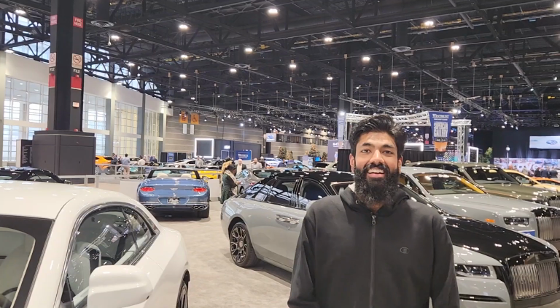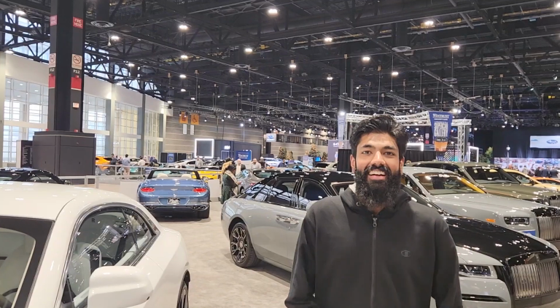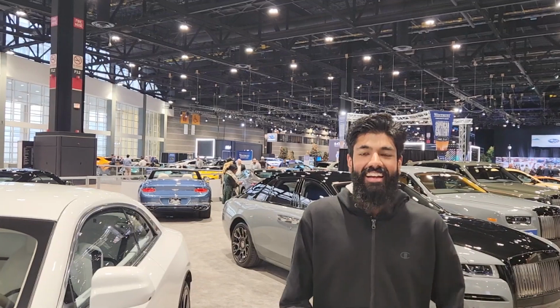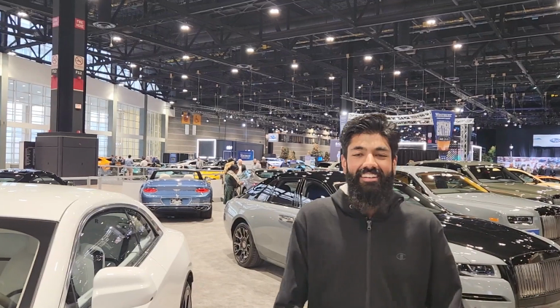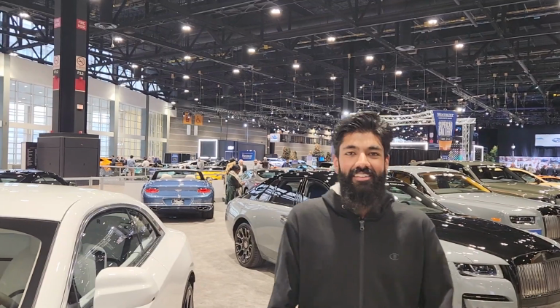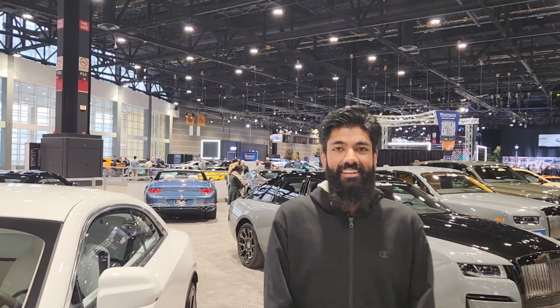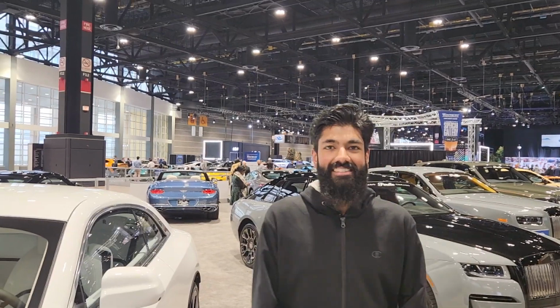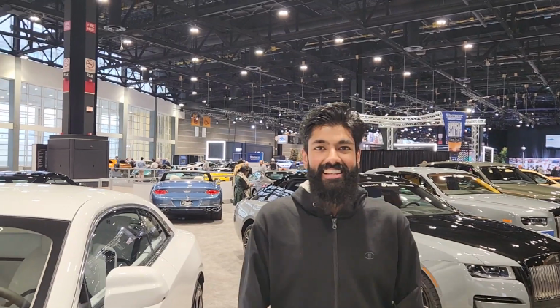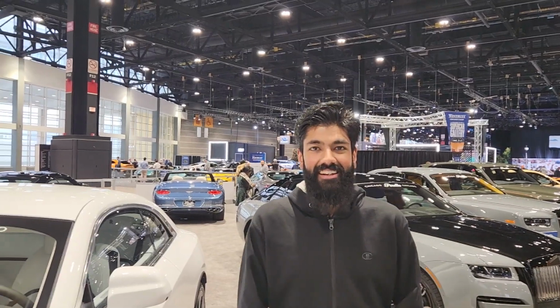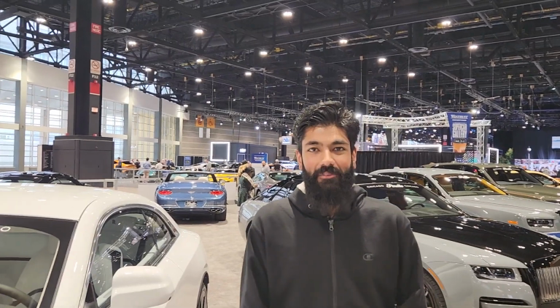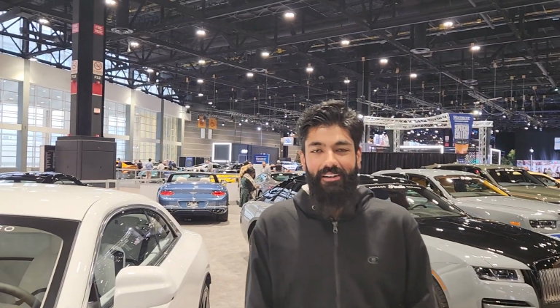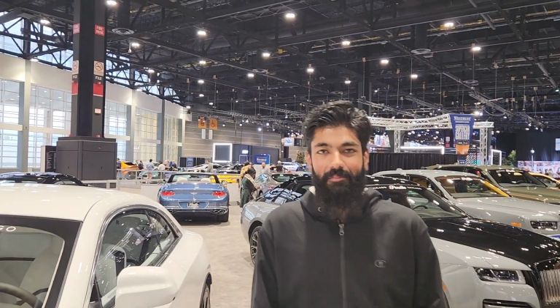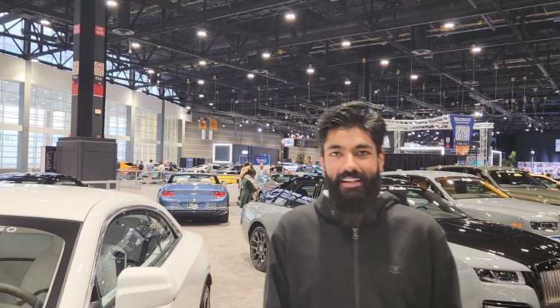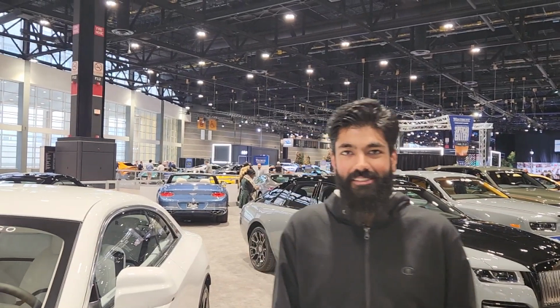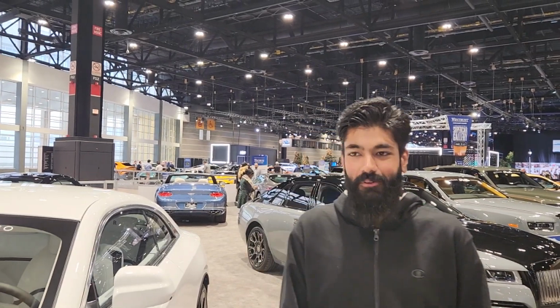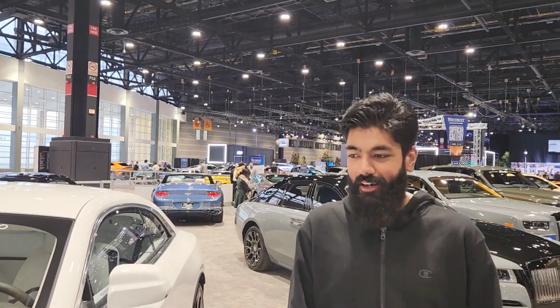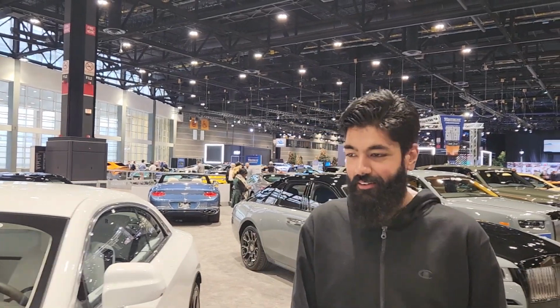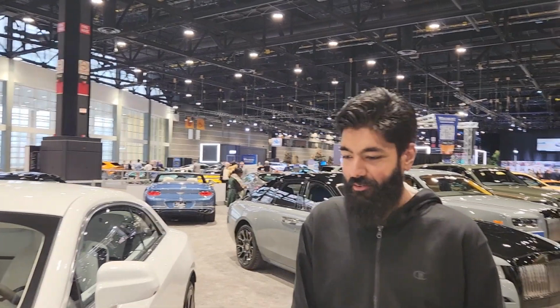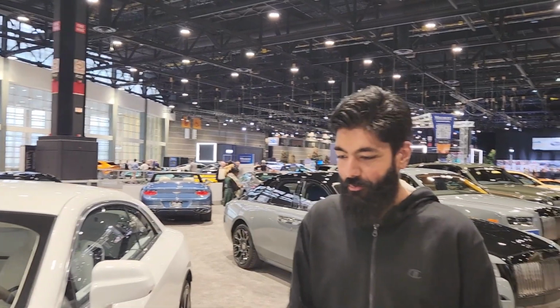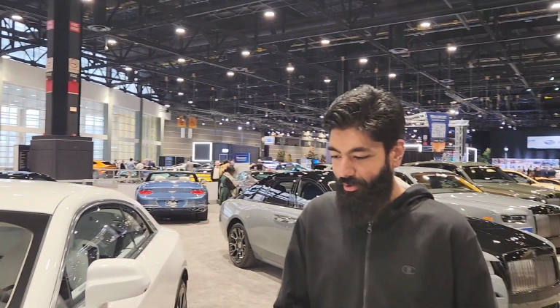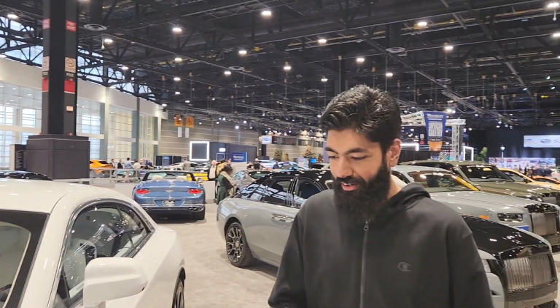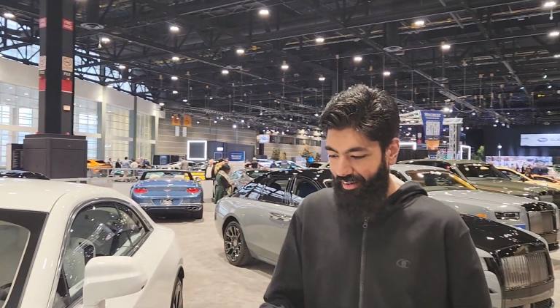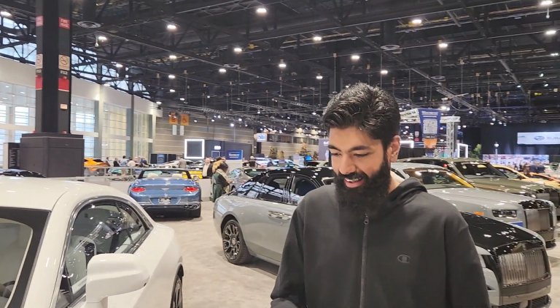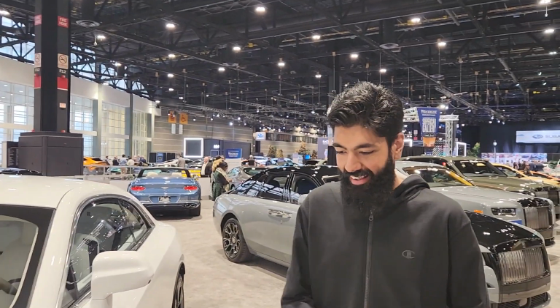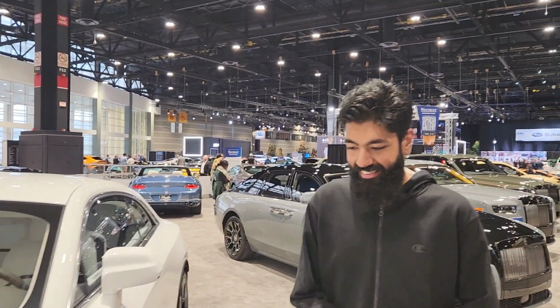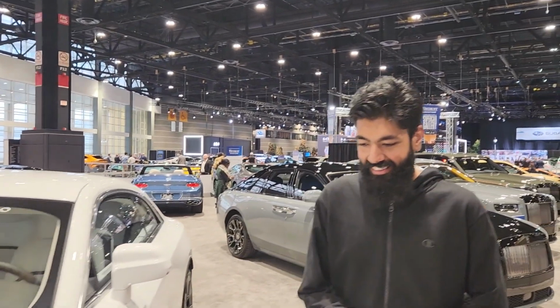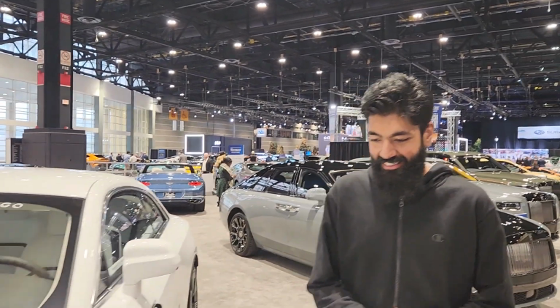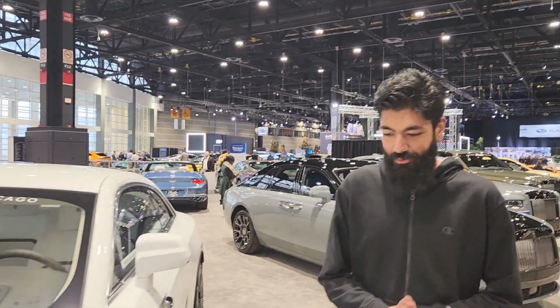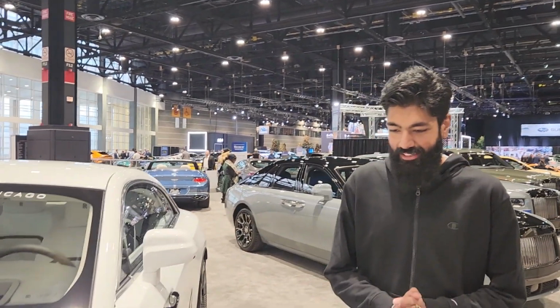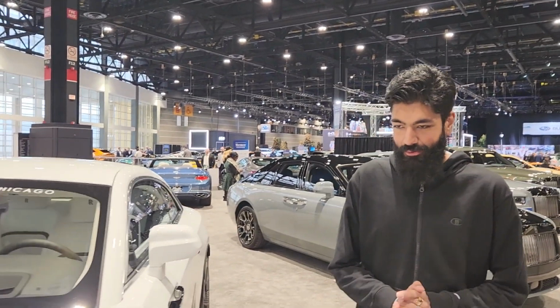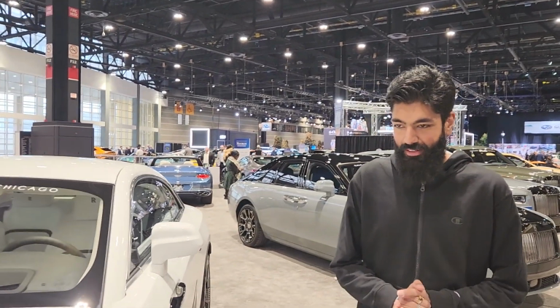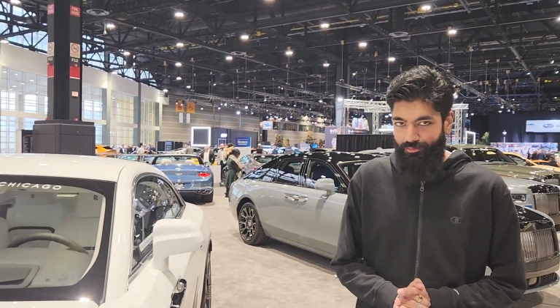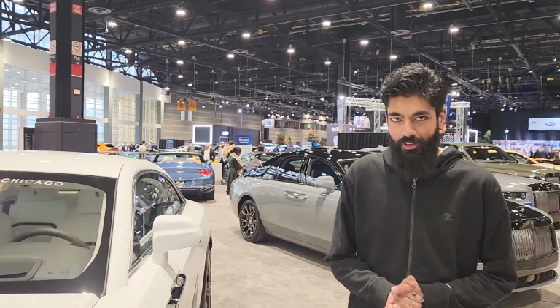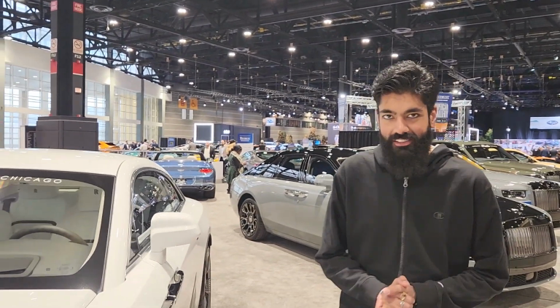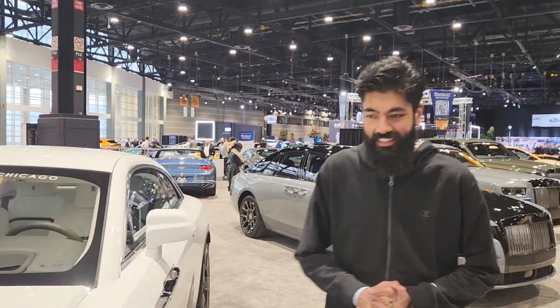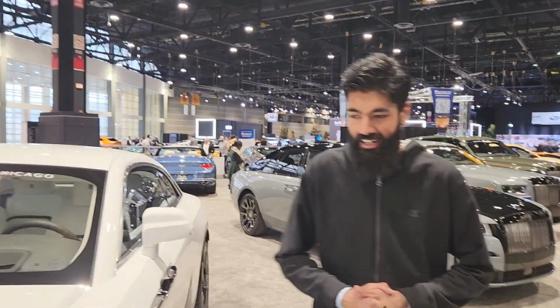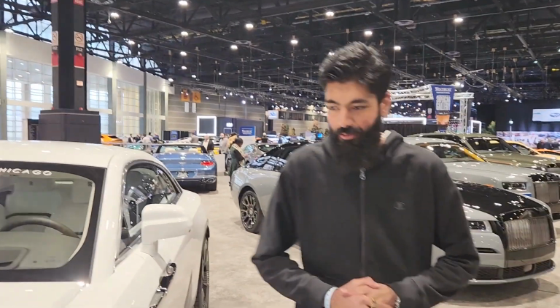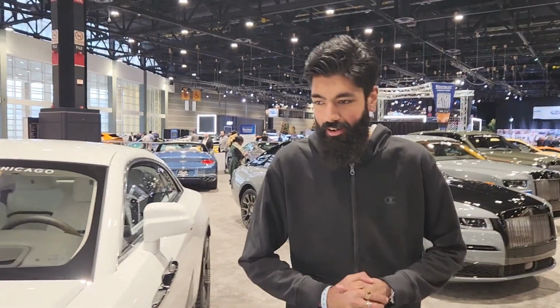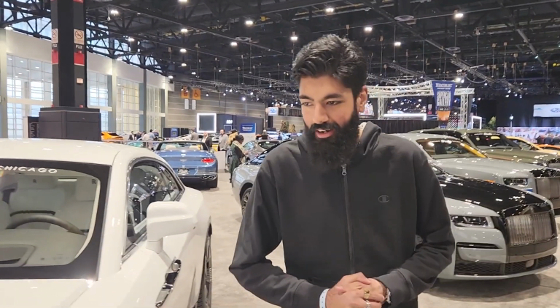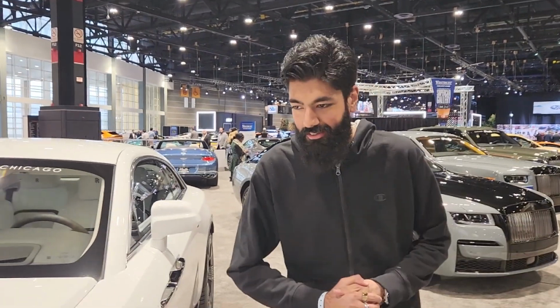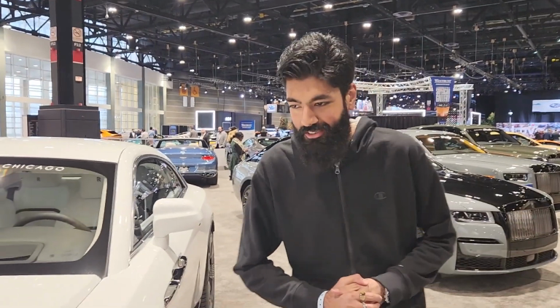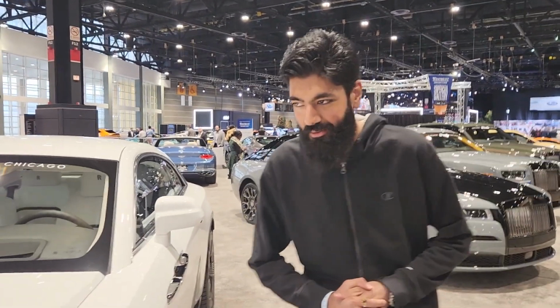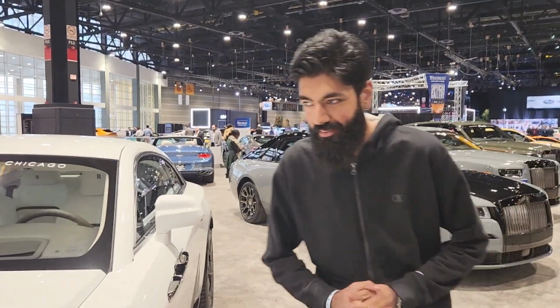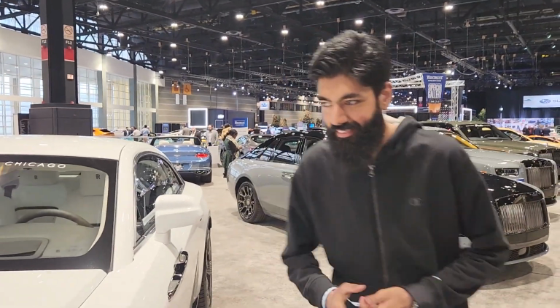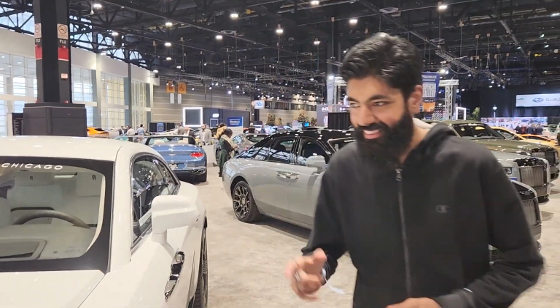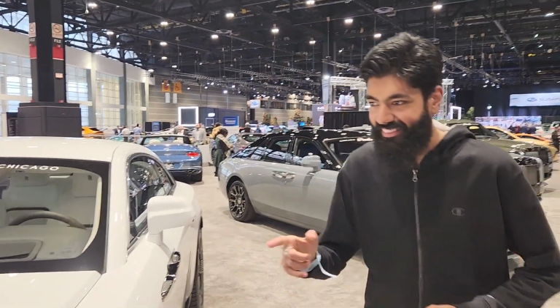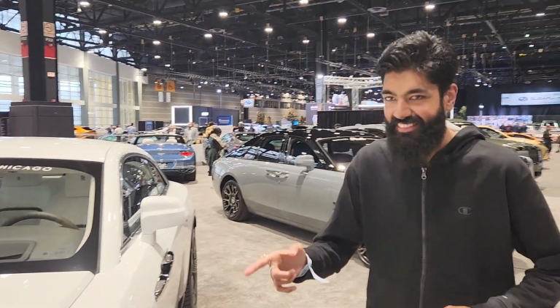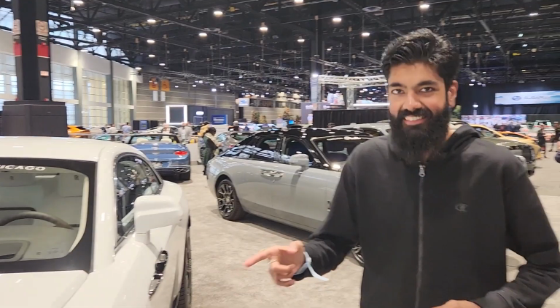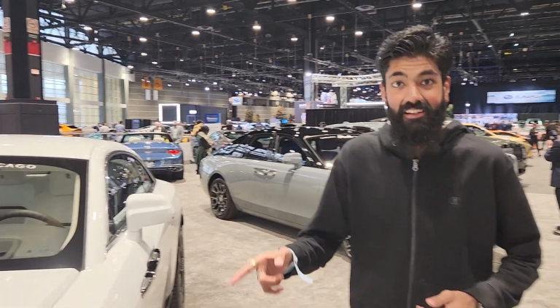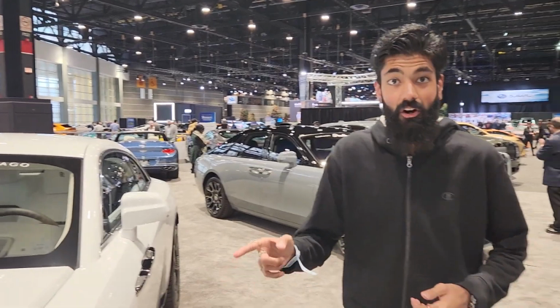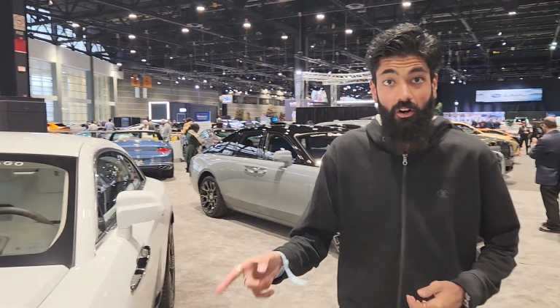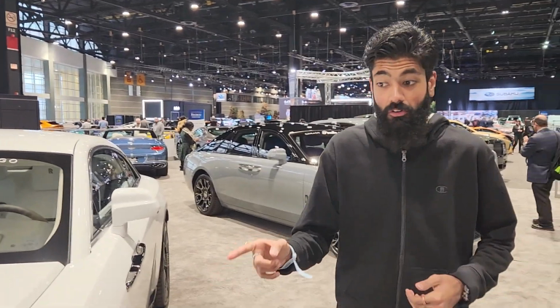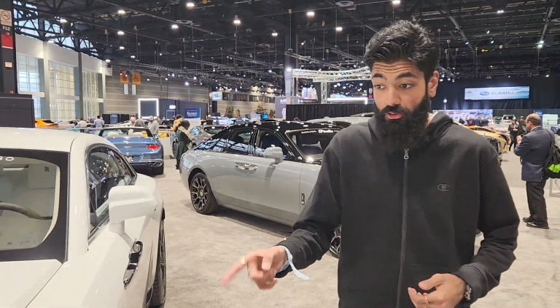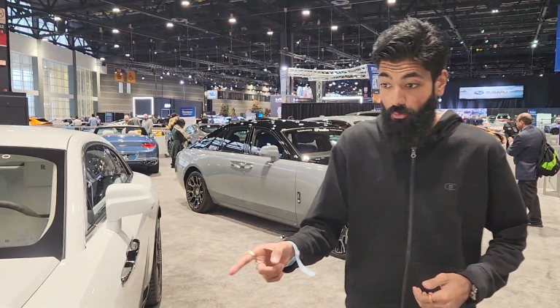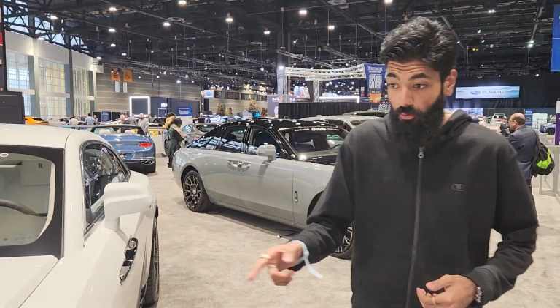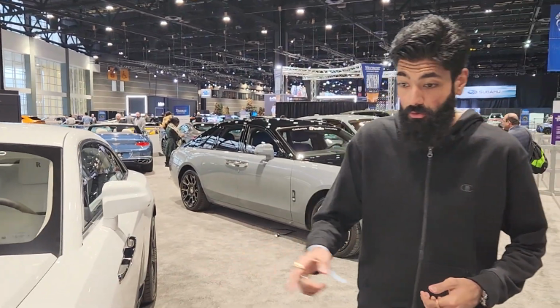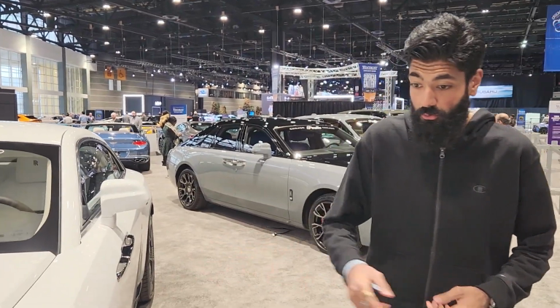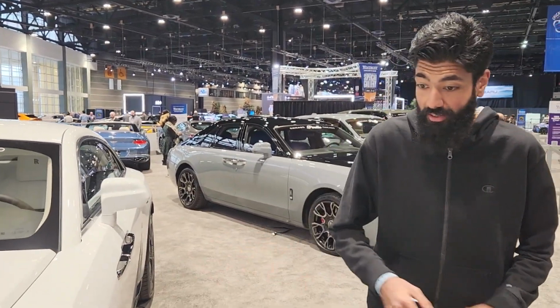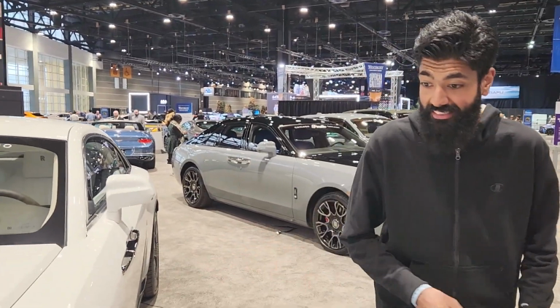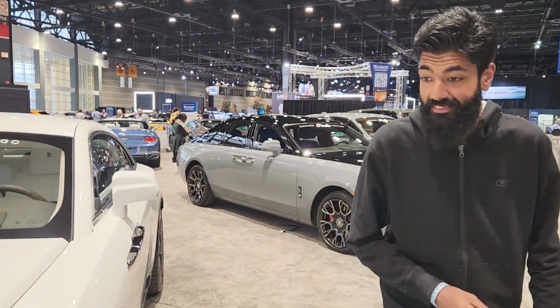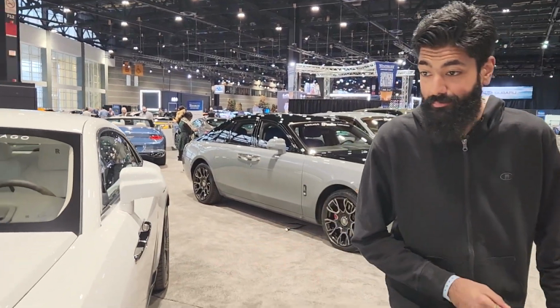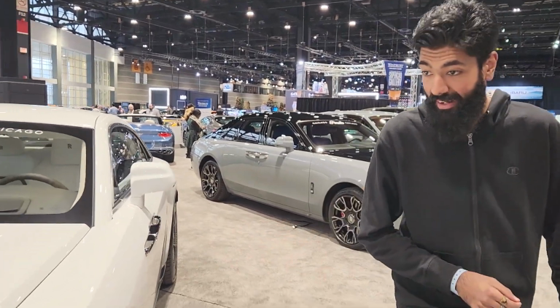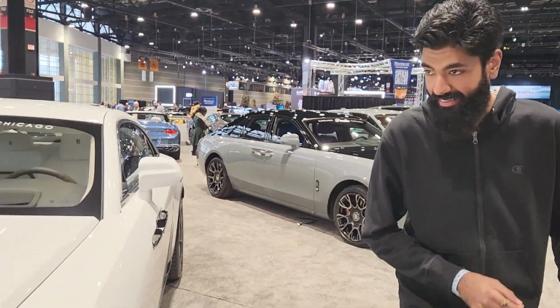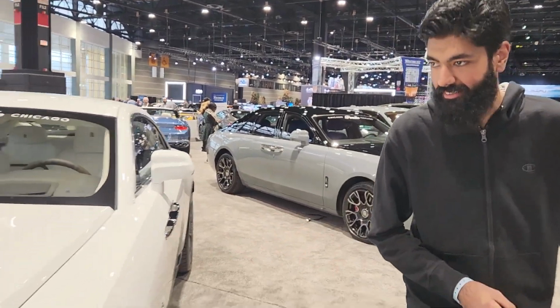Hey everyone, it's Zane. Welcome back to Auto Group. We are at the 2024 Chicago Auto Show. This is the all-new Rolls-Royce Spectre.